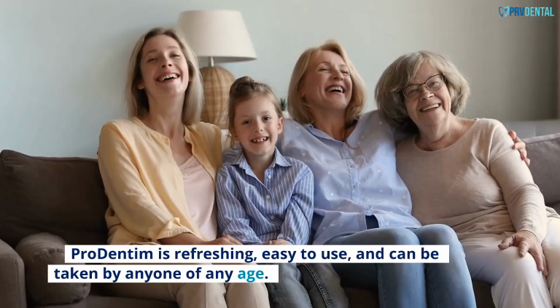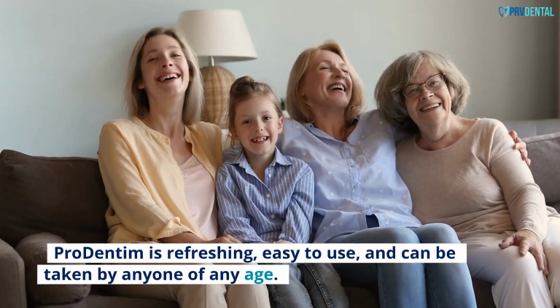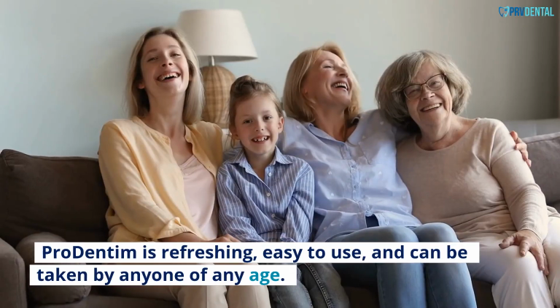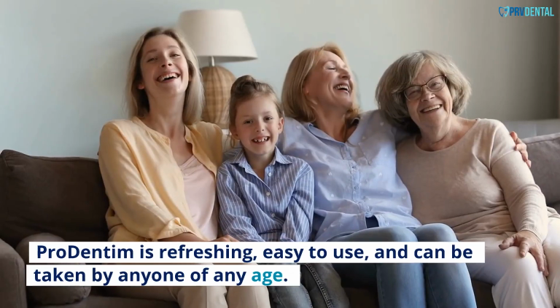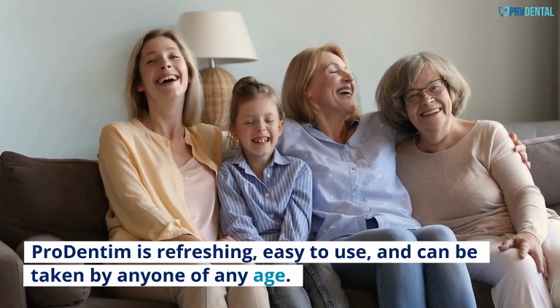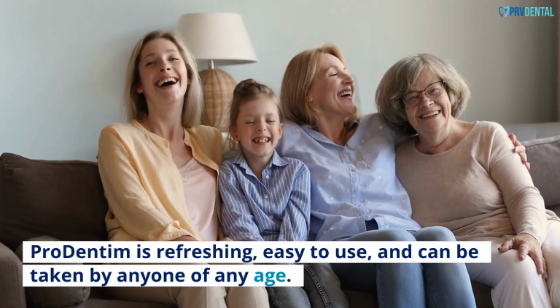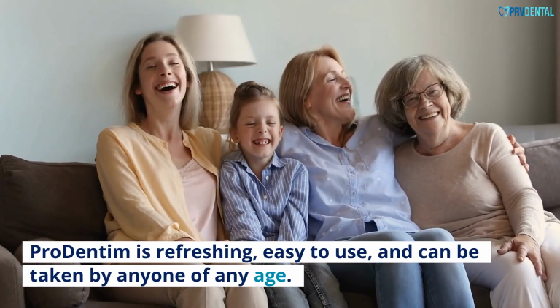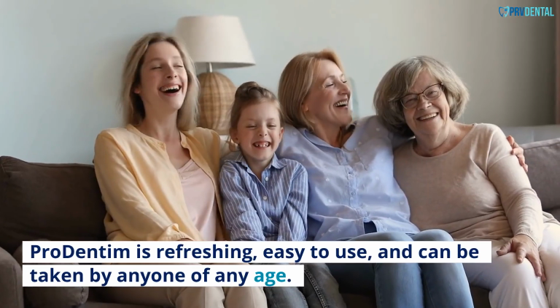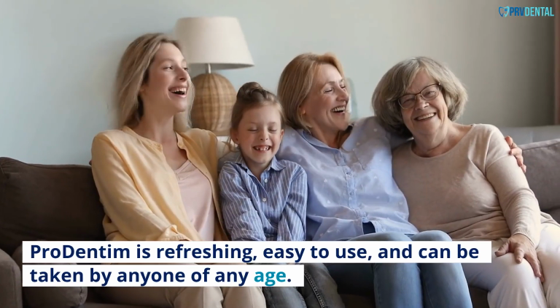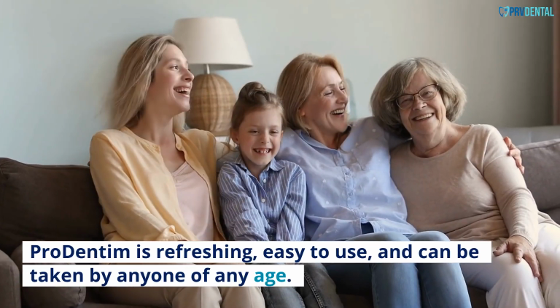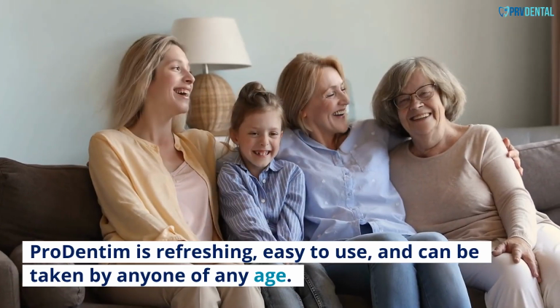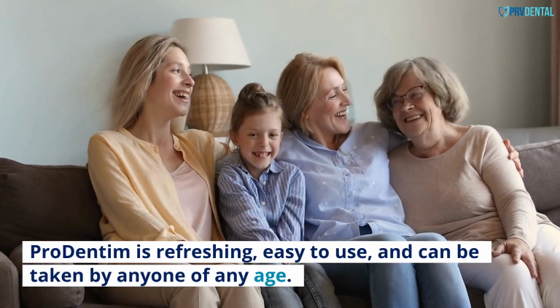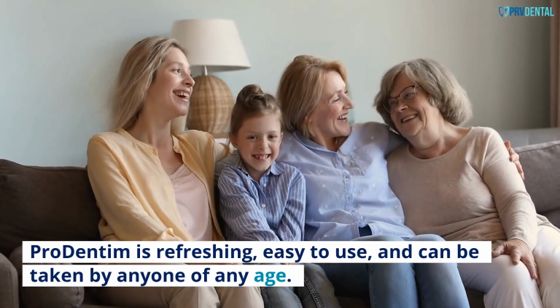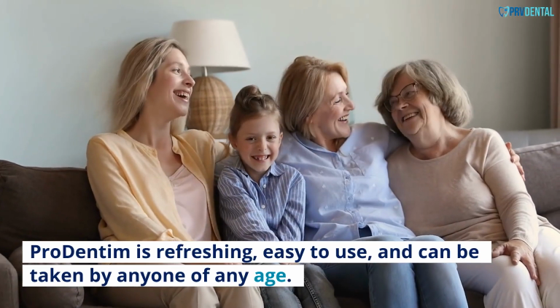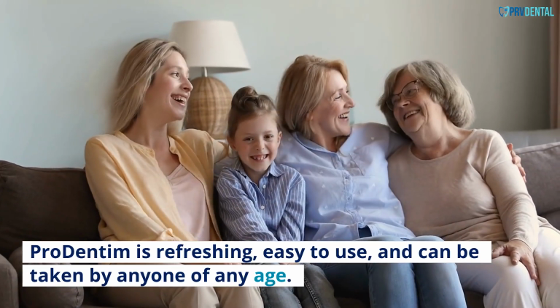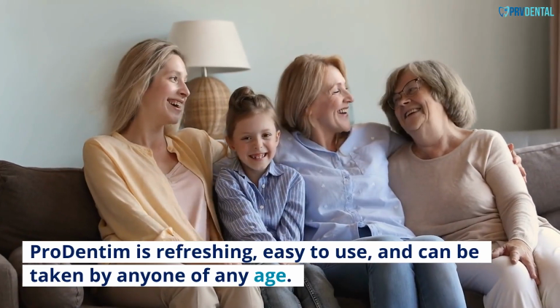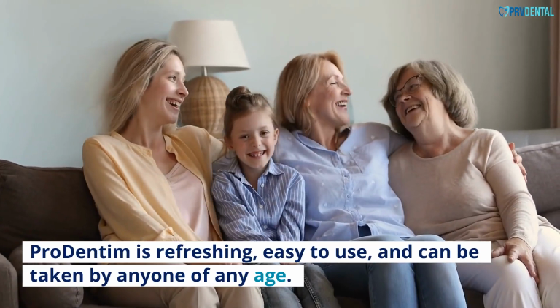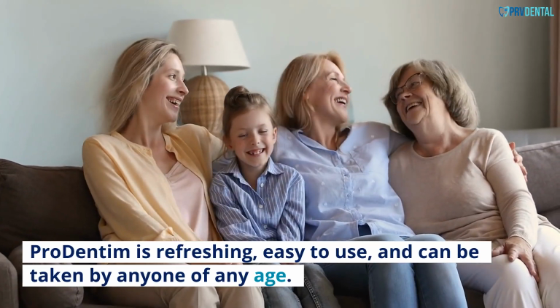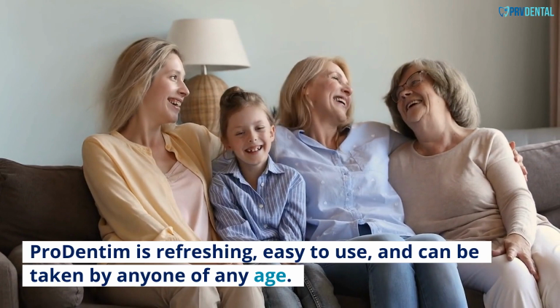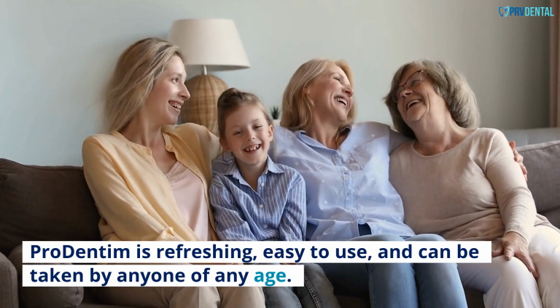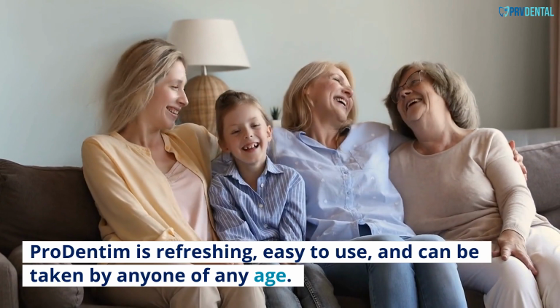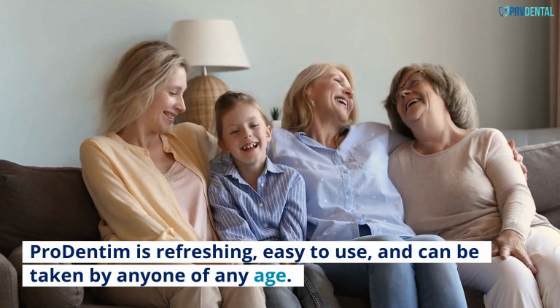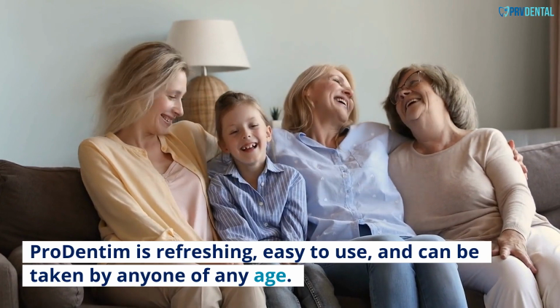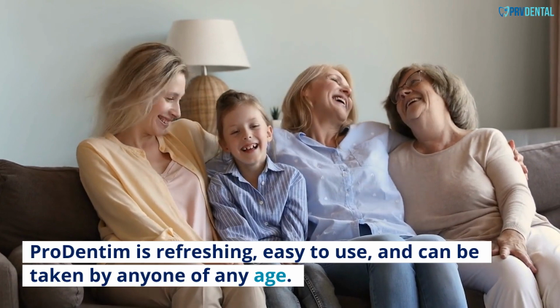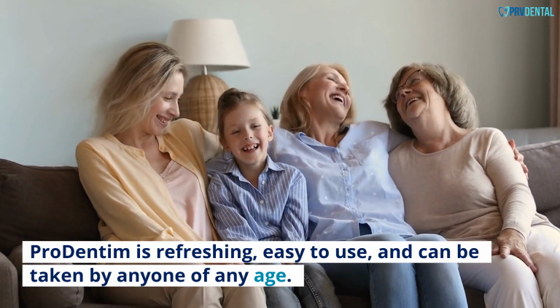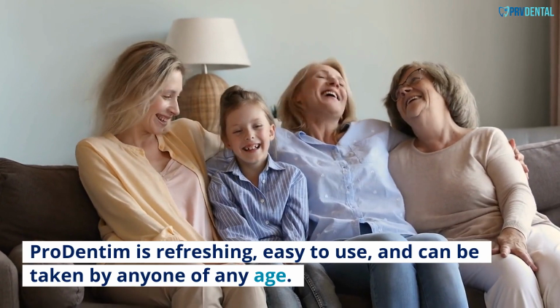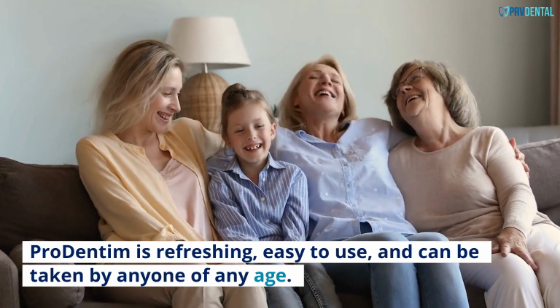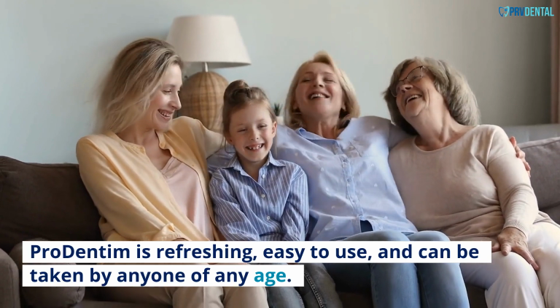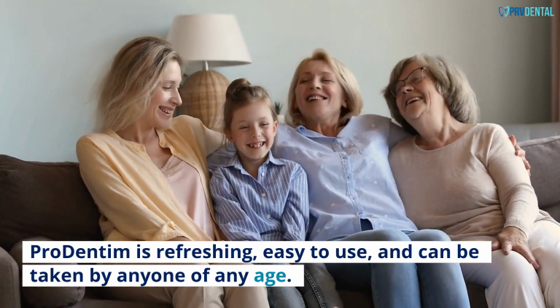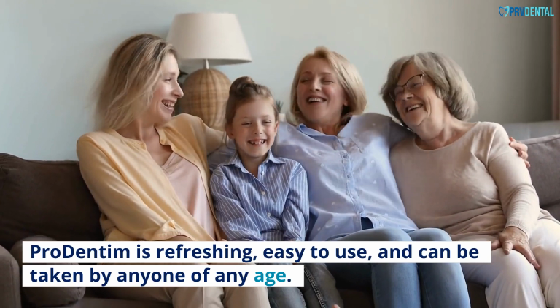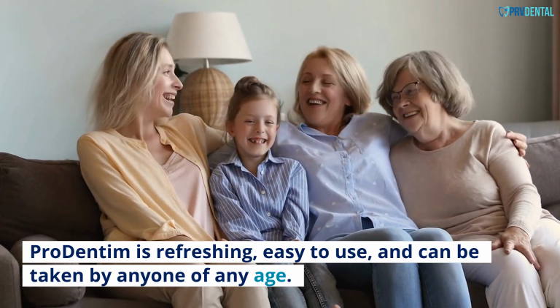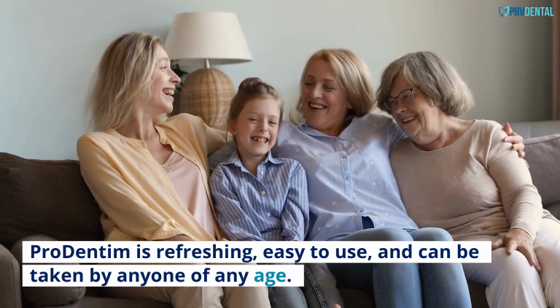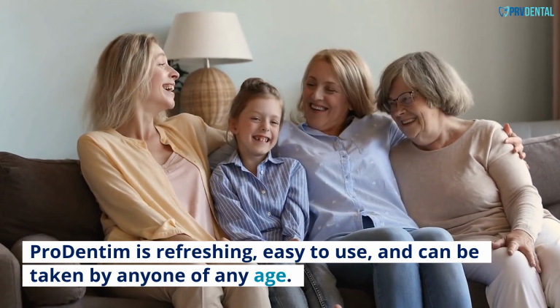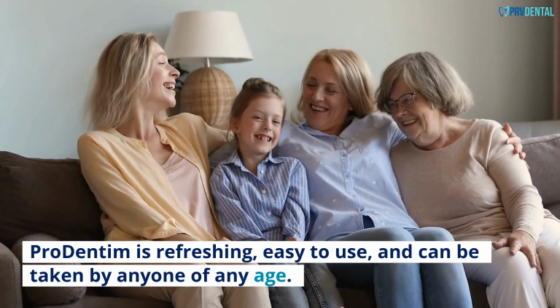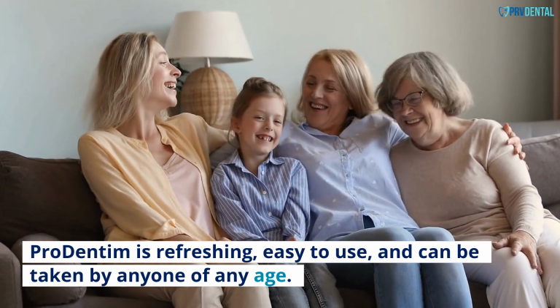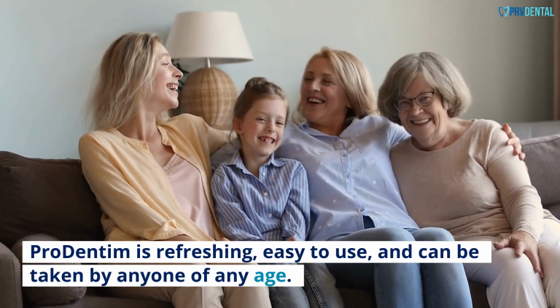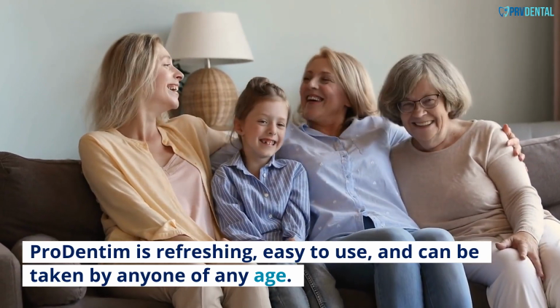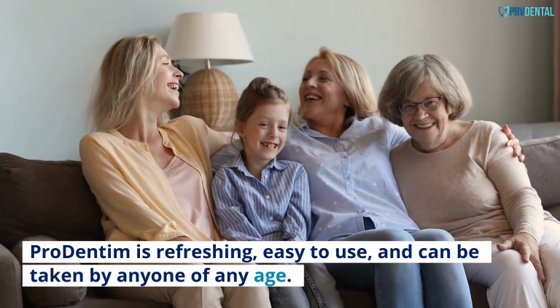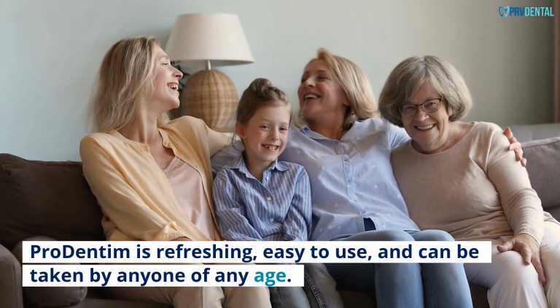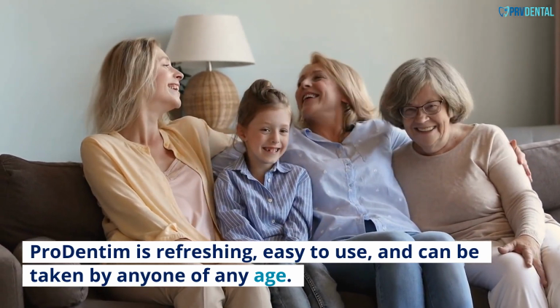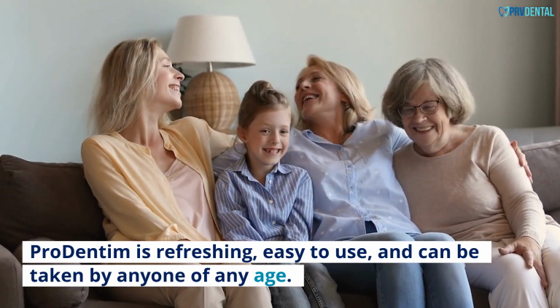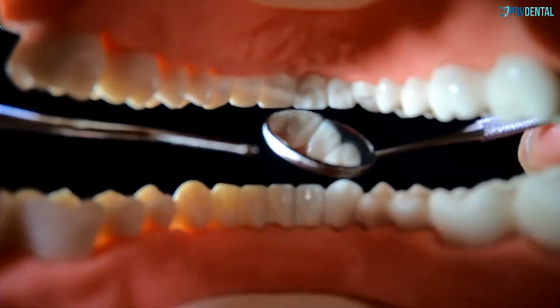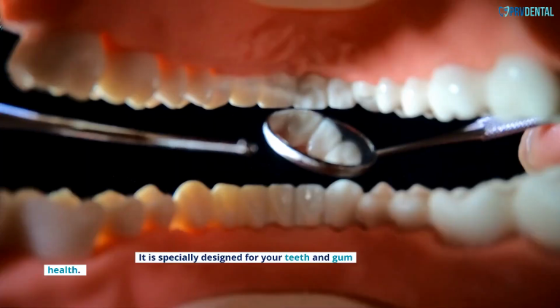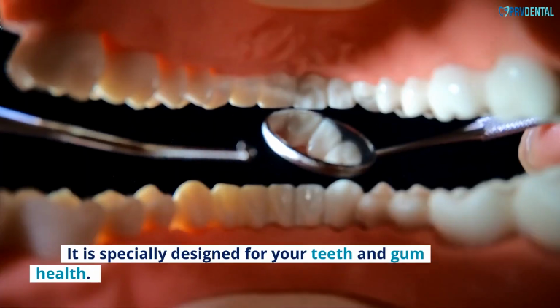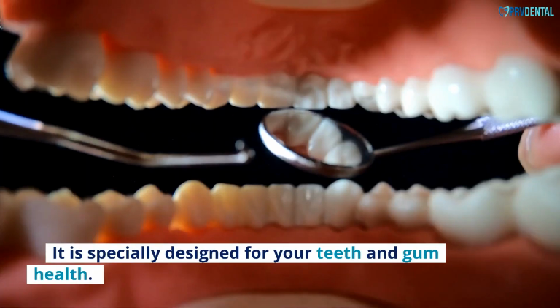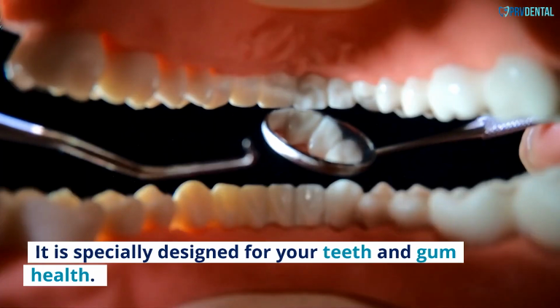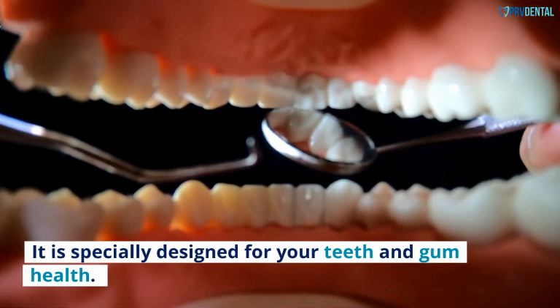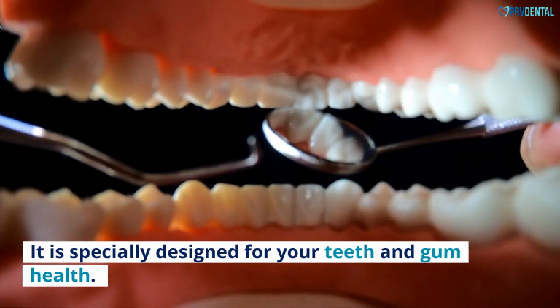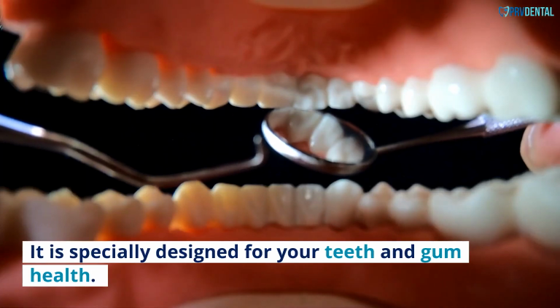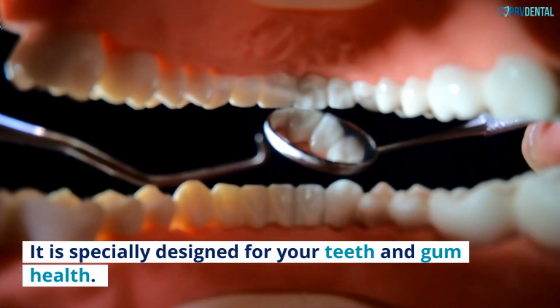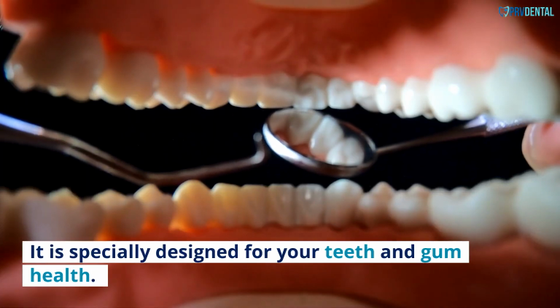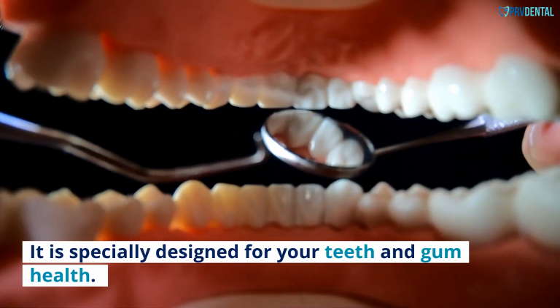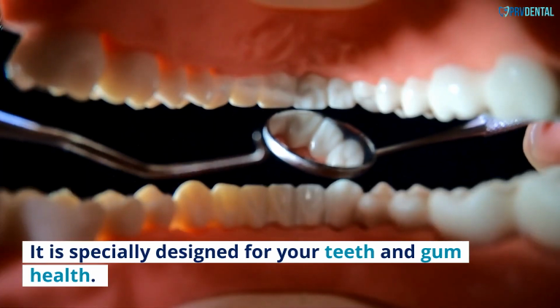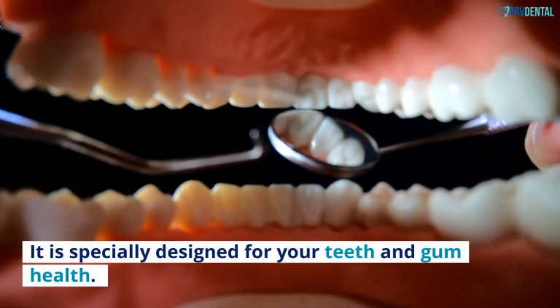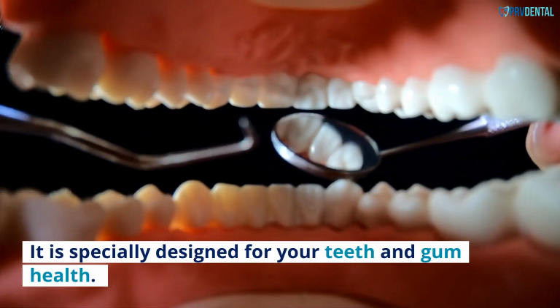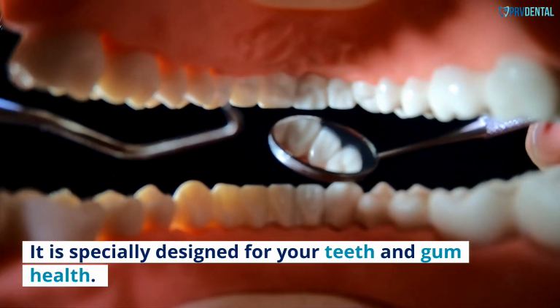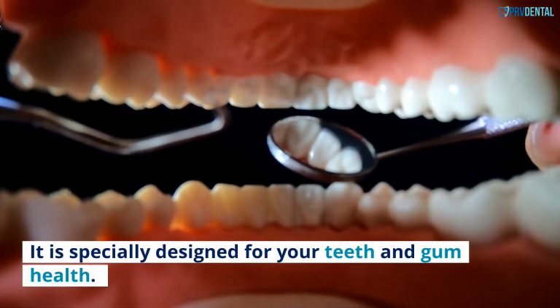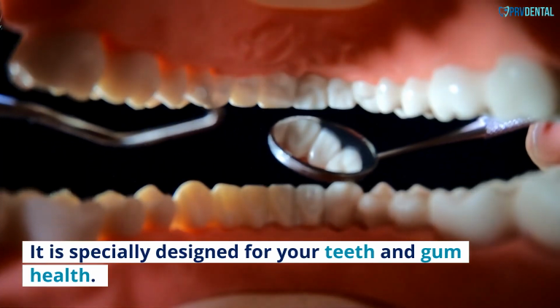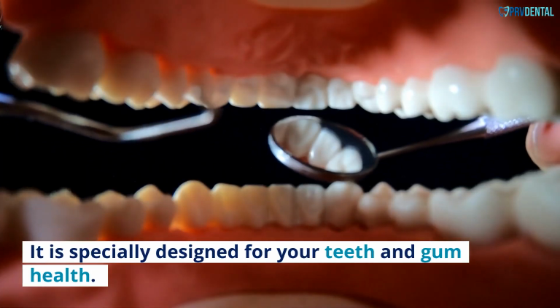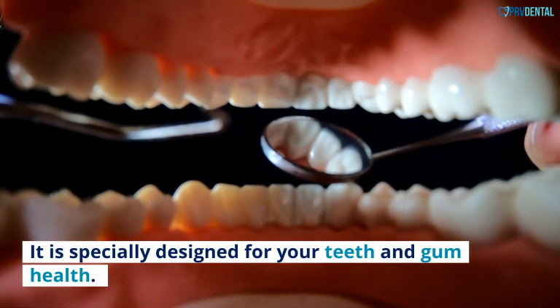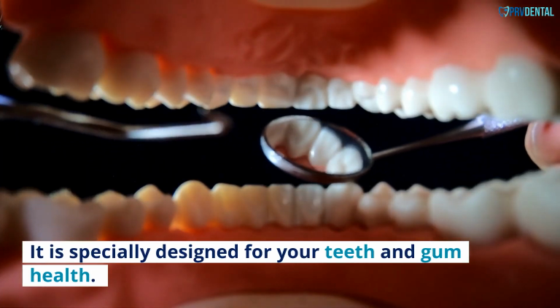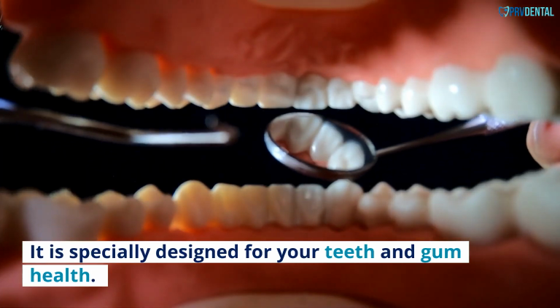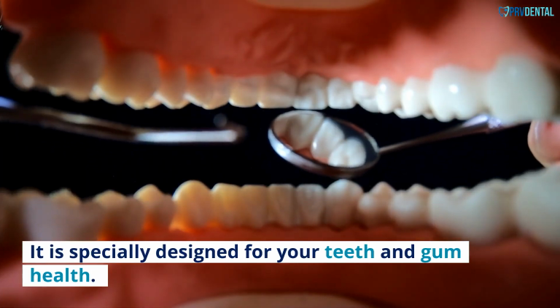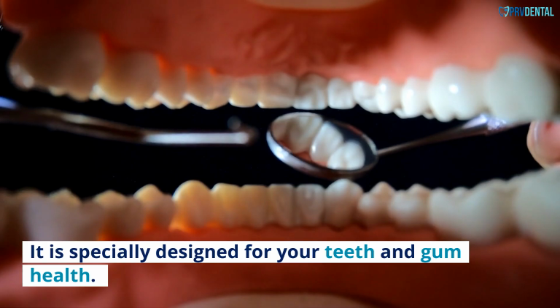Pro Dentum is refreshing, easy to use, and can be taken by anyone of any age. It is specially designed for your teeth and gum health.